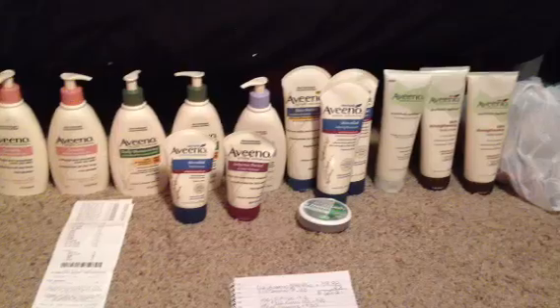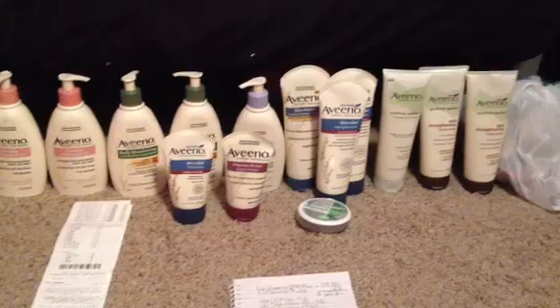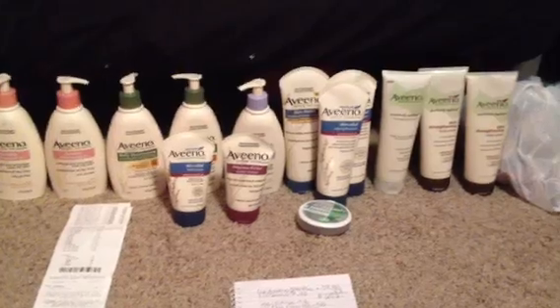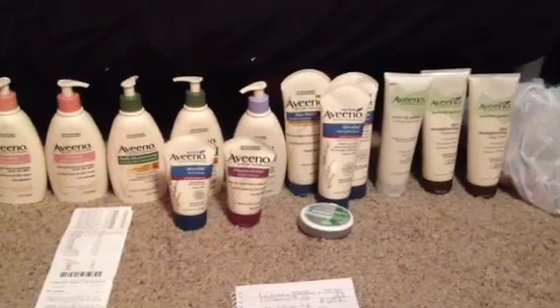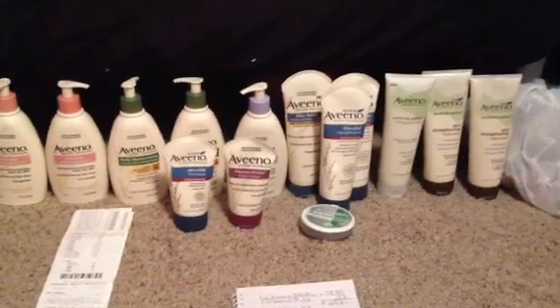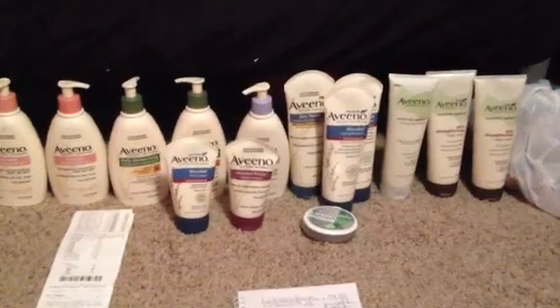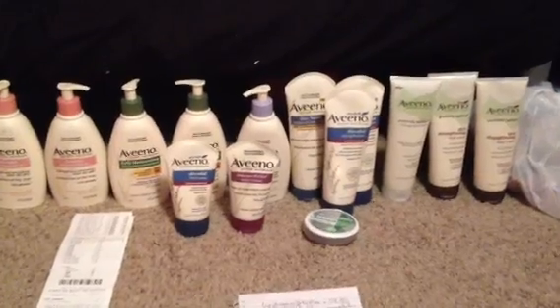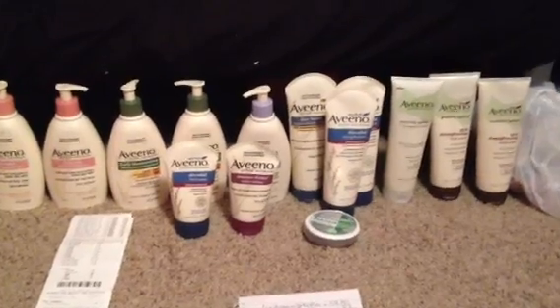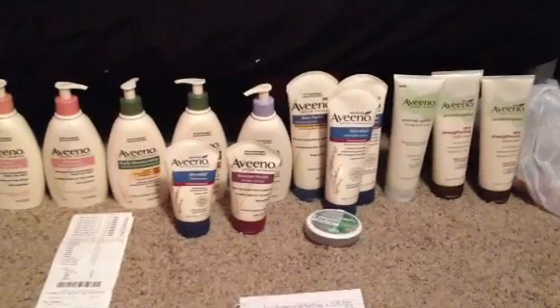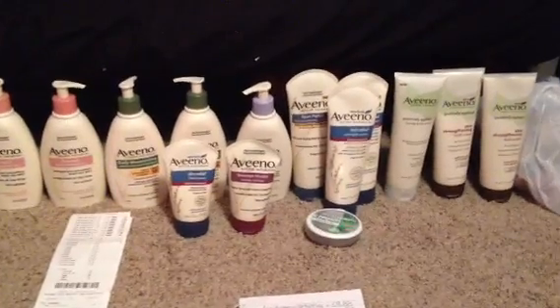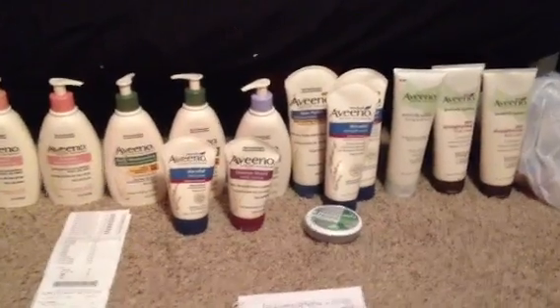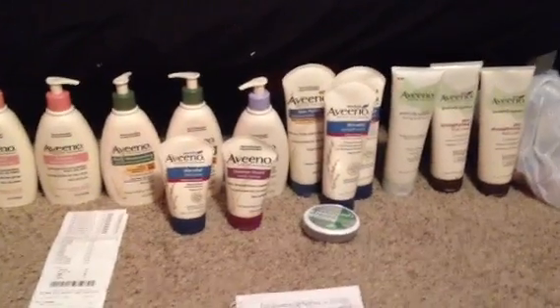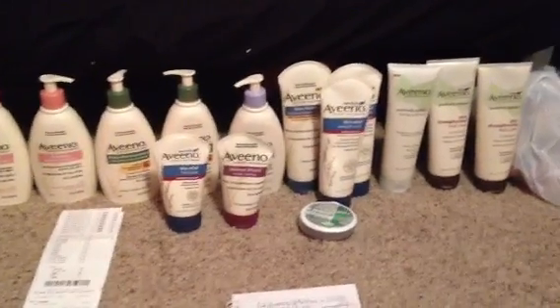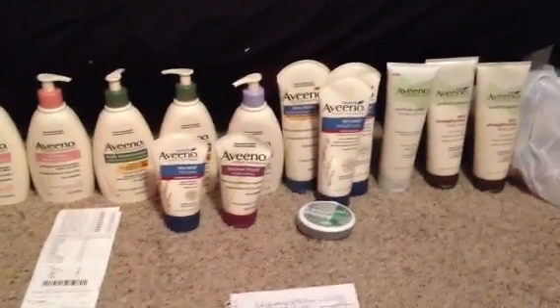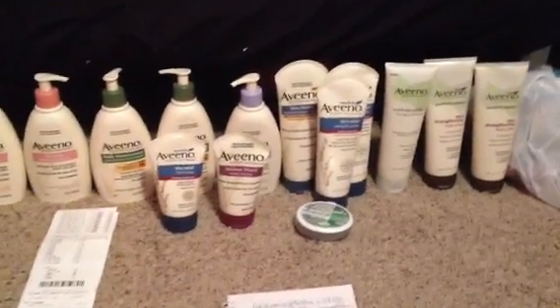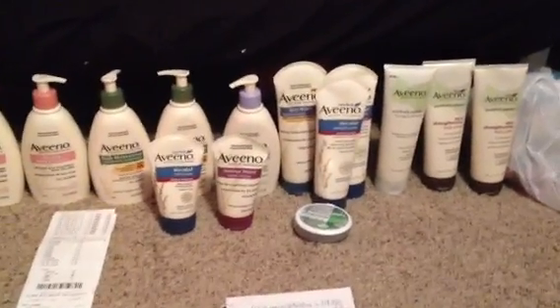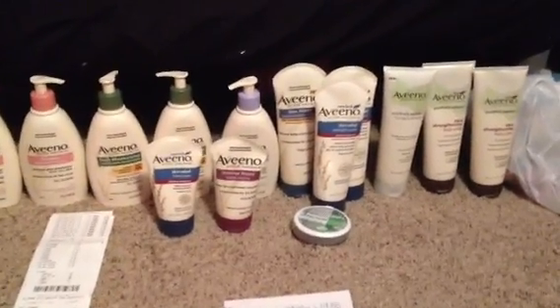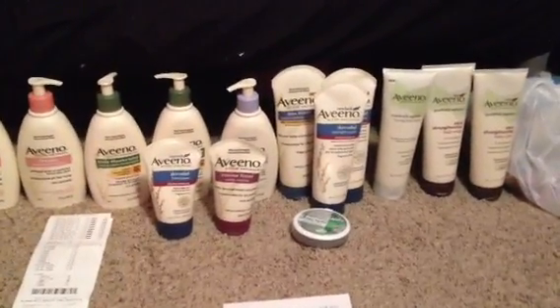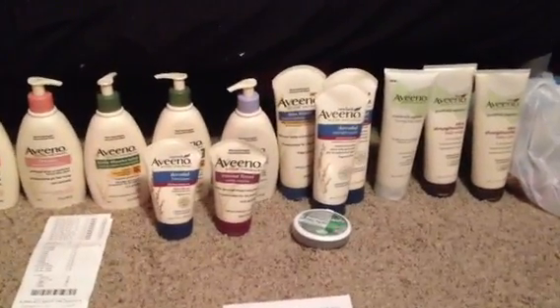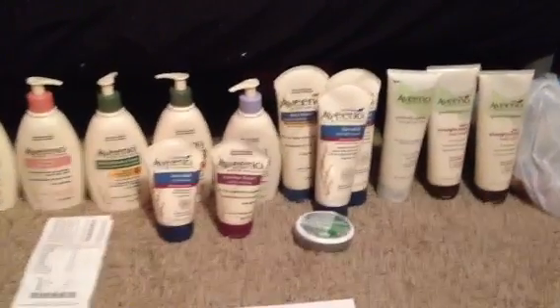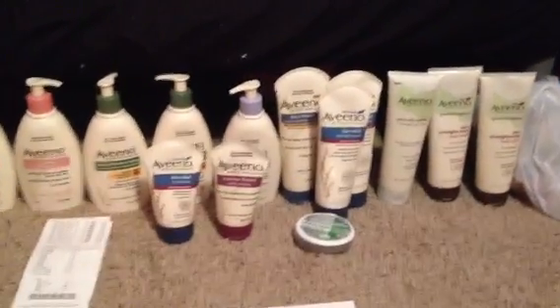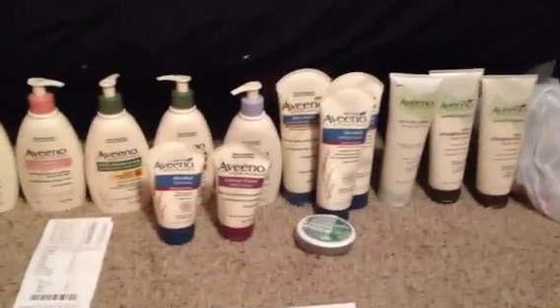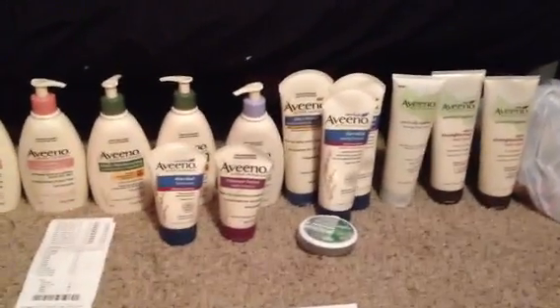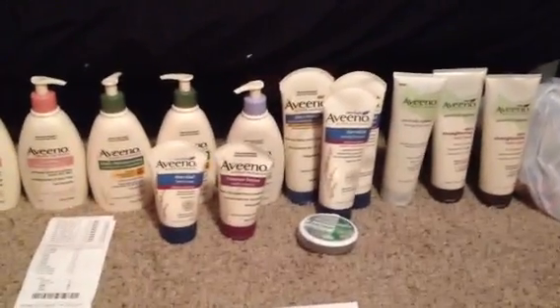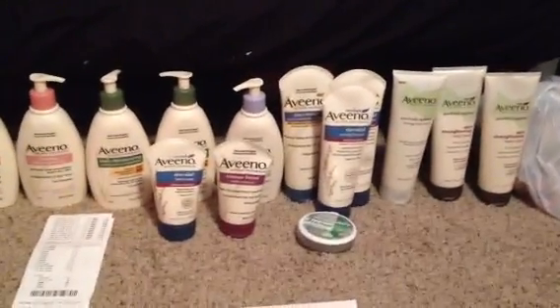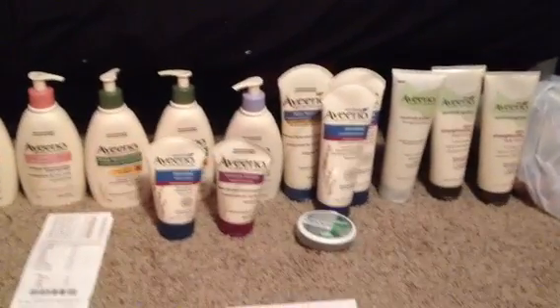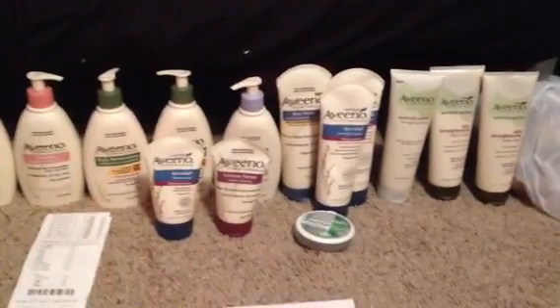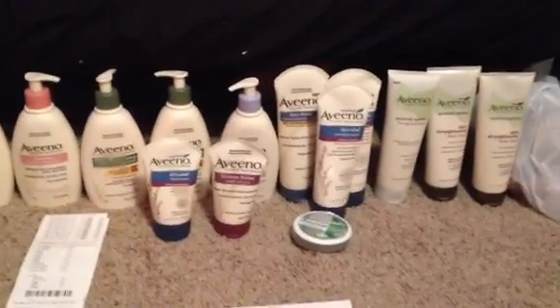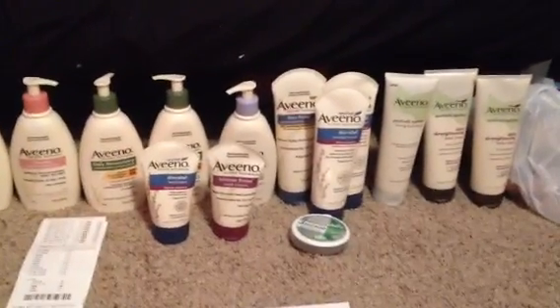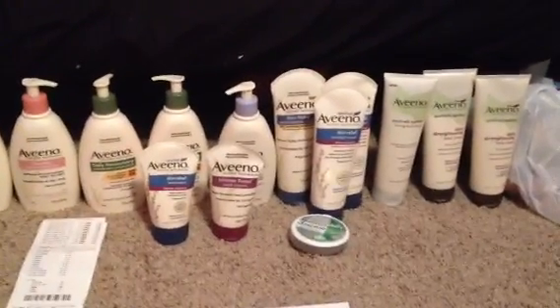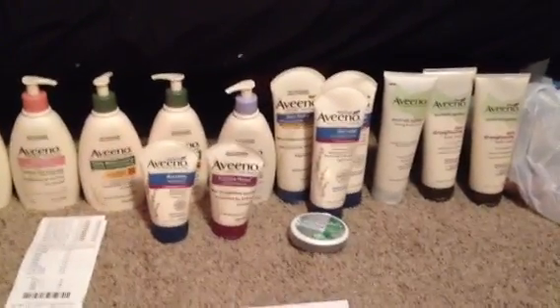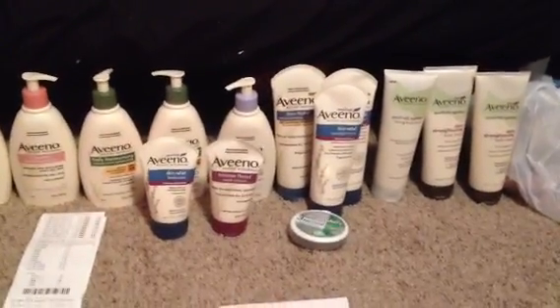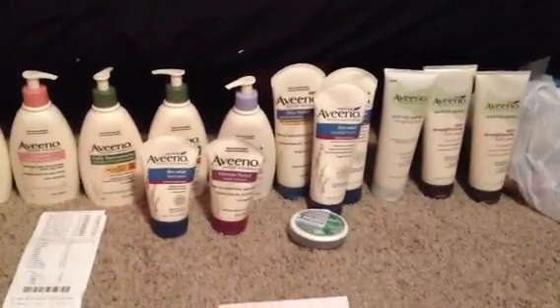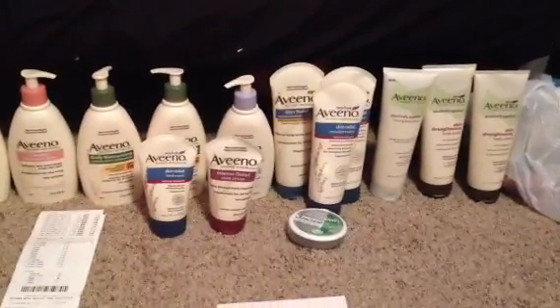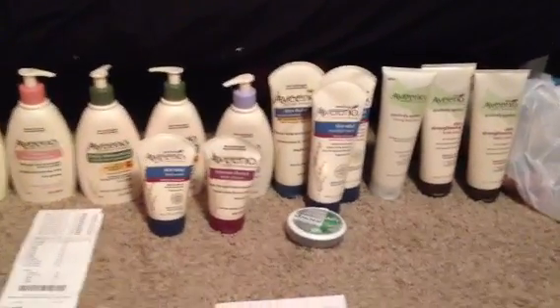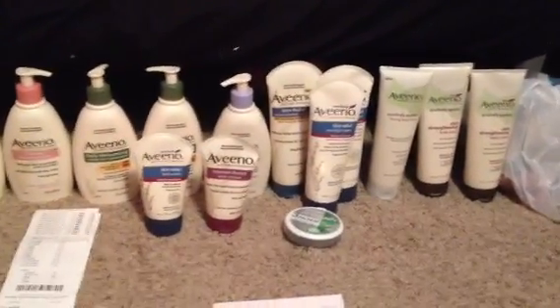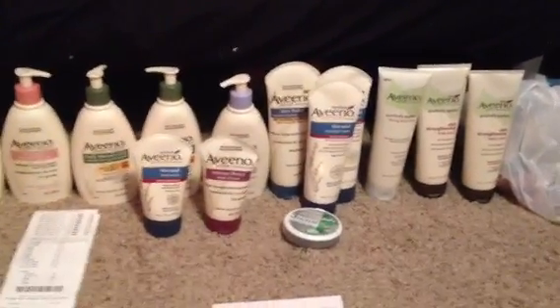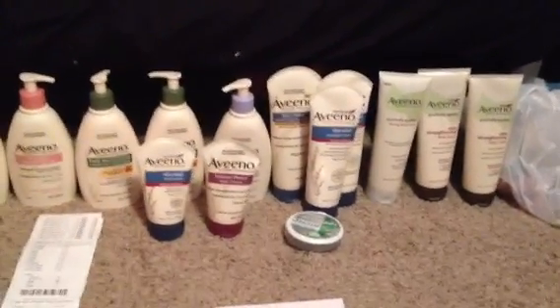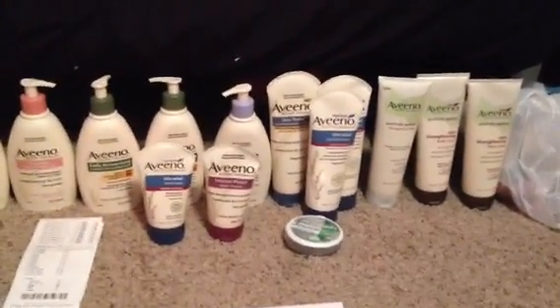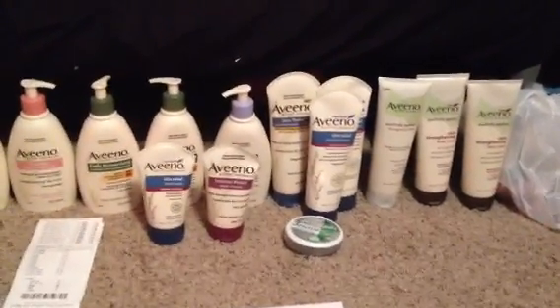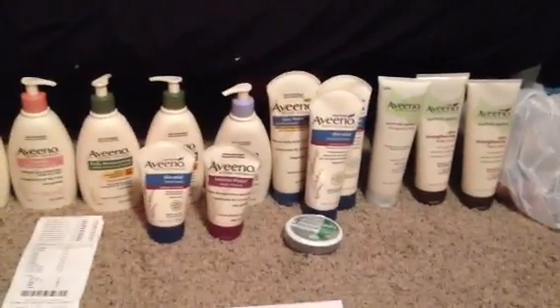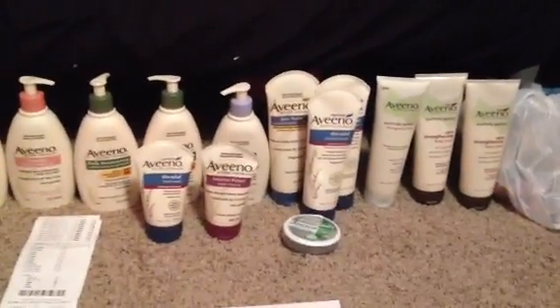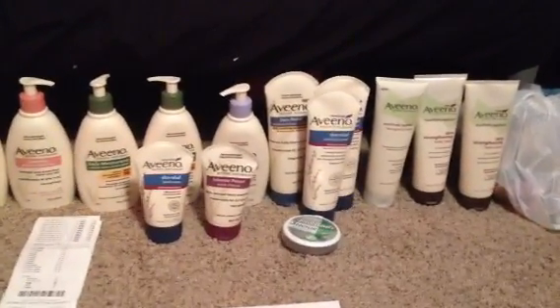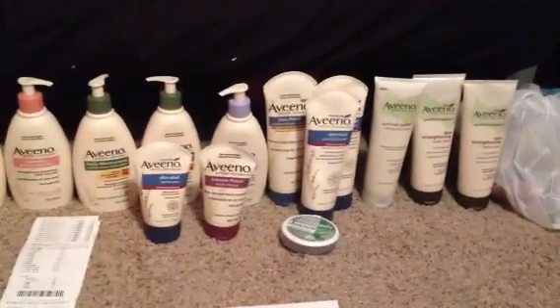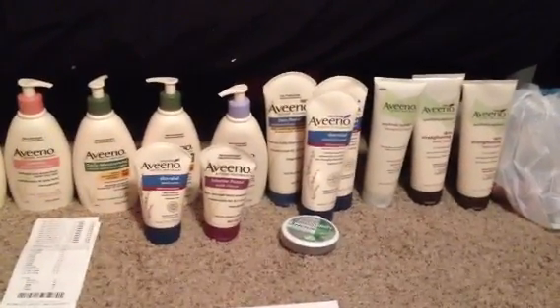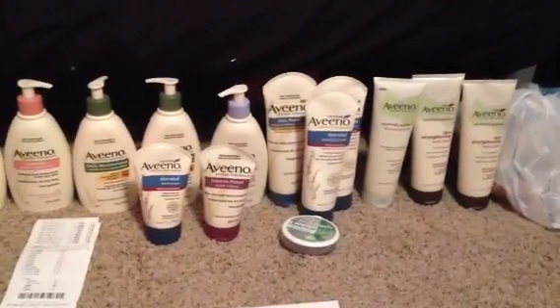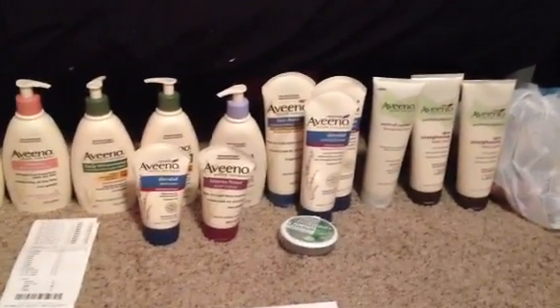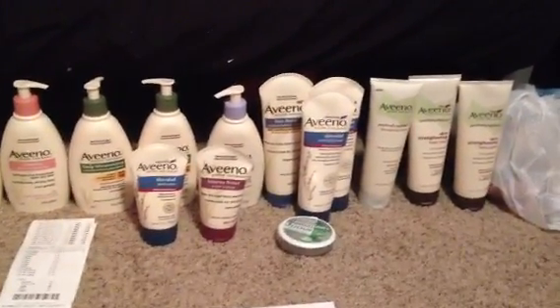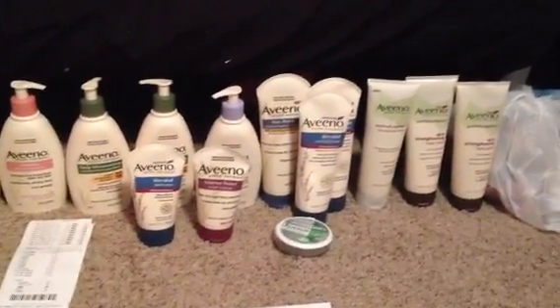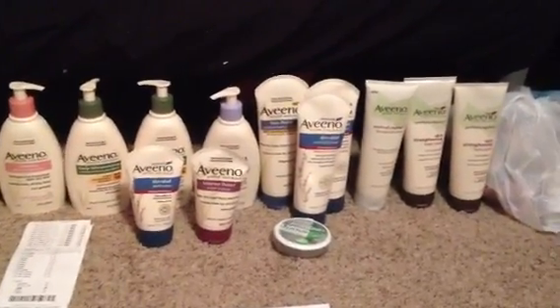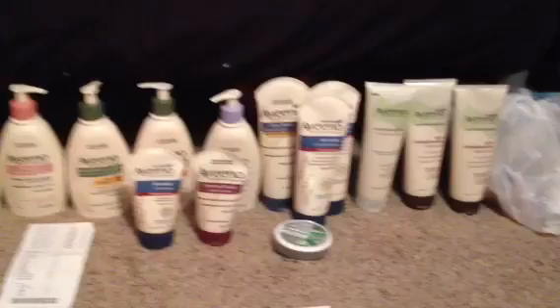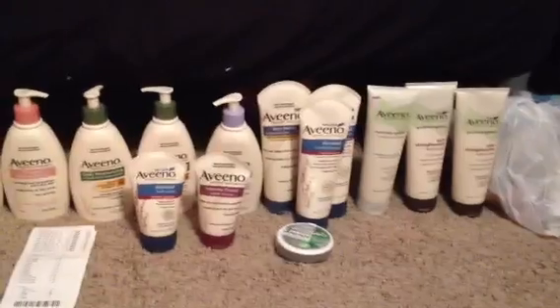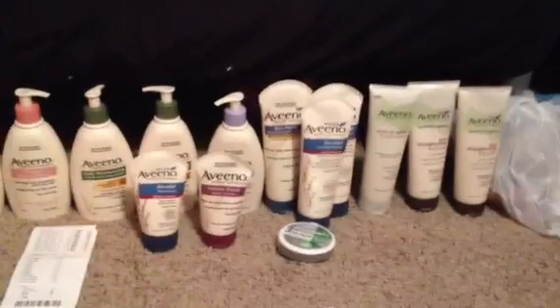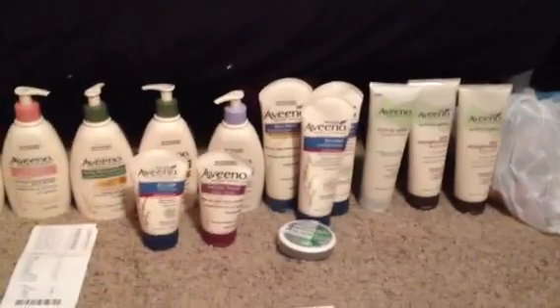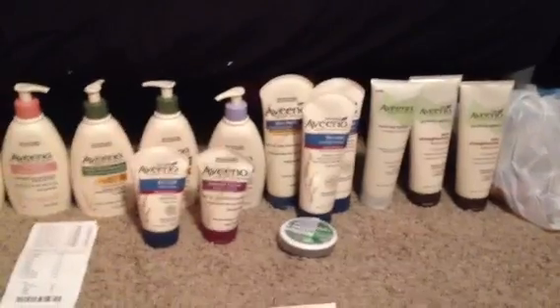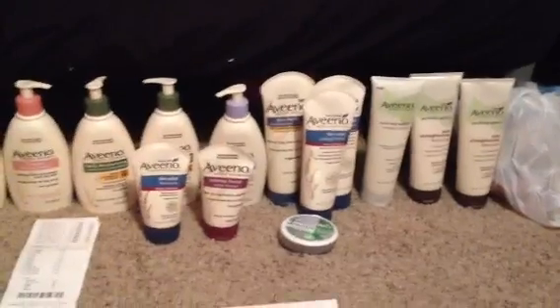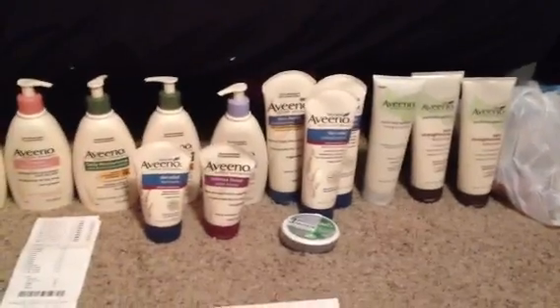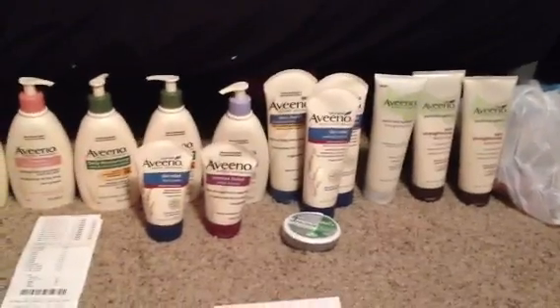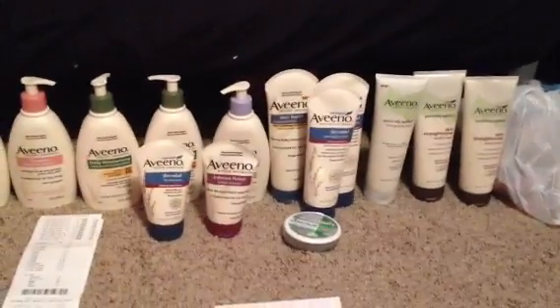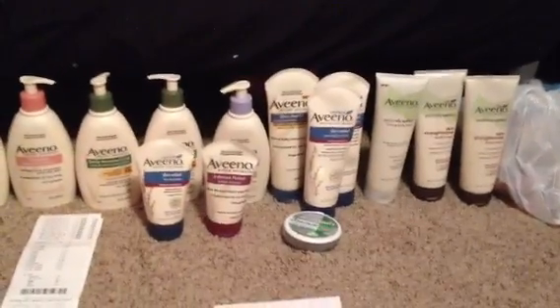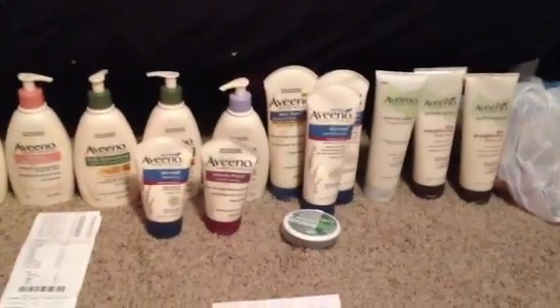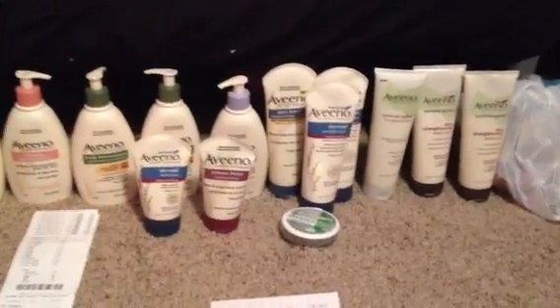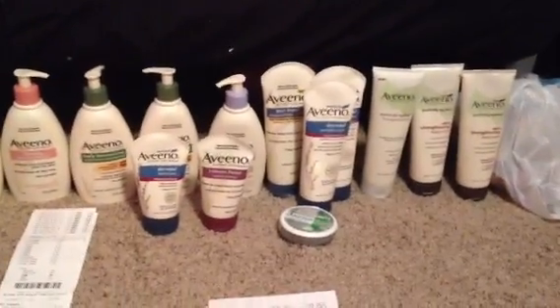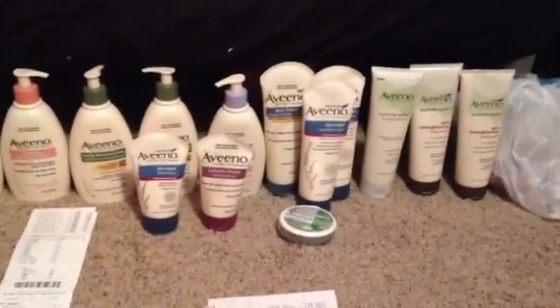Hey y'all, it's Island Coupon Gal. I wanted to do a correction video, kind of following my CVS haul video that I put up yesterday.